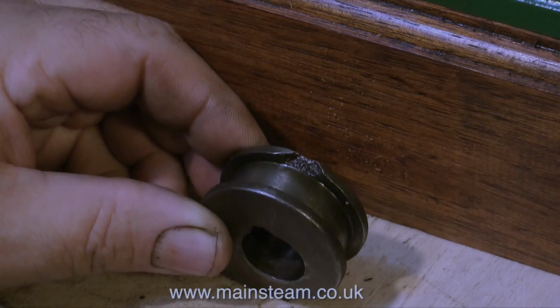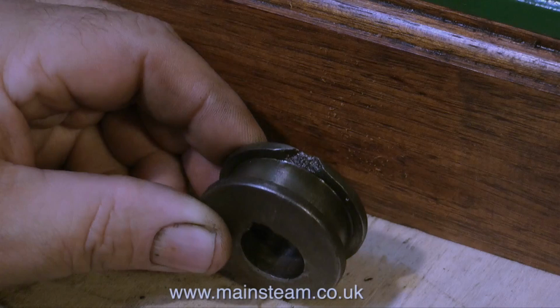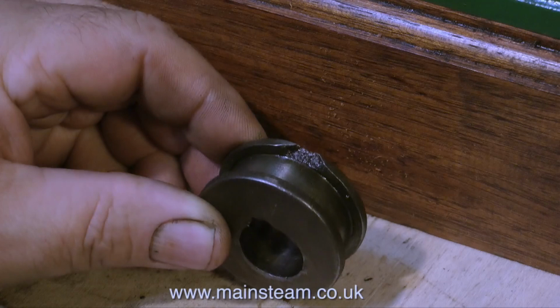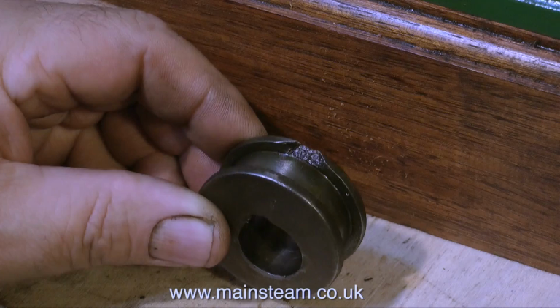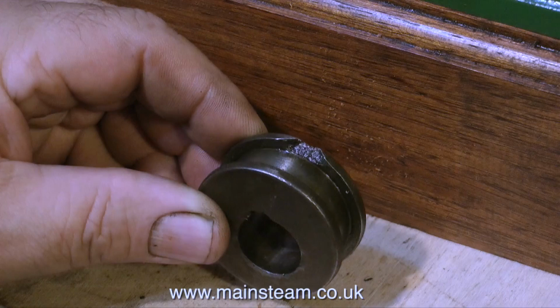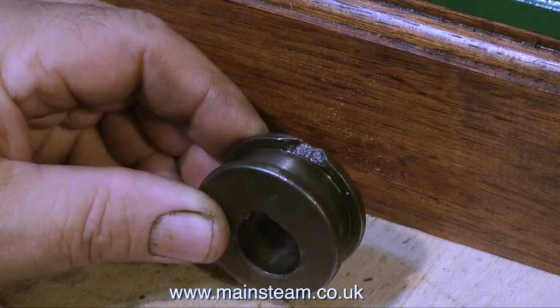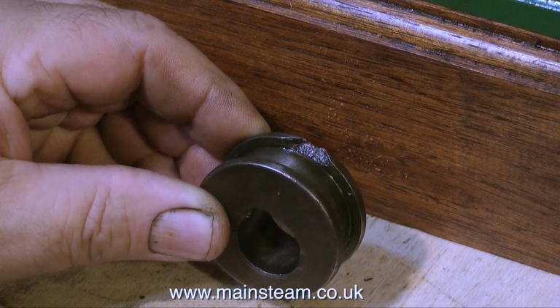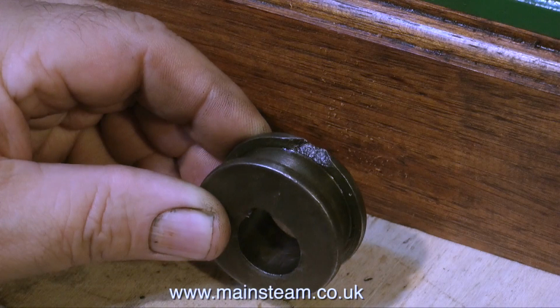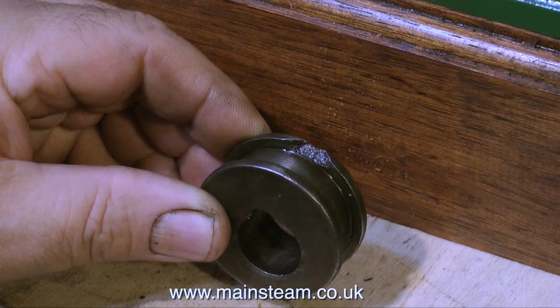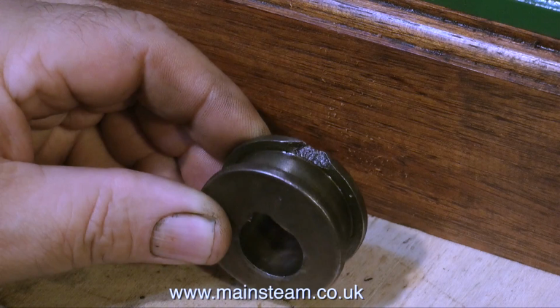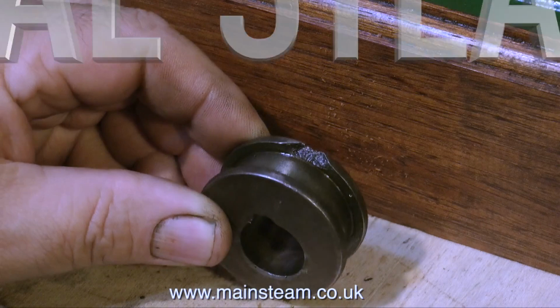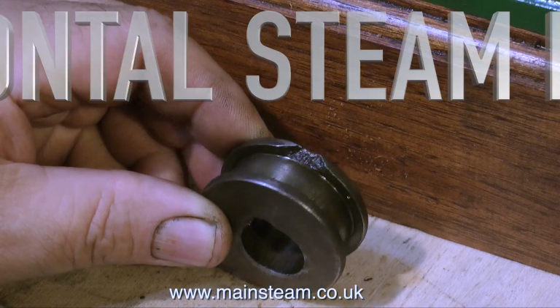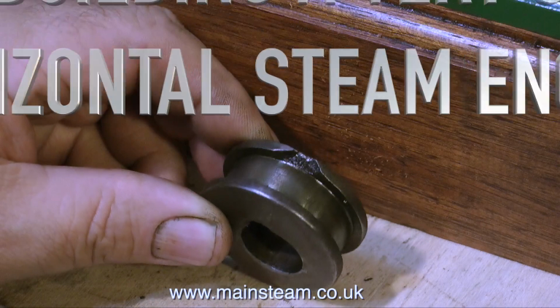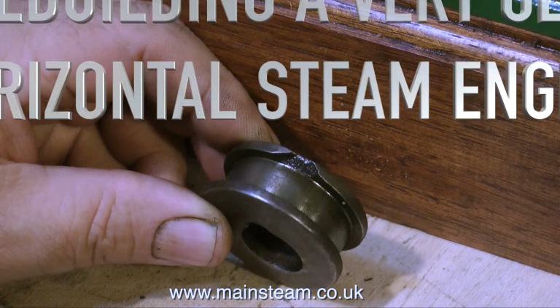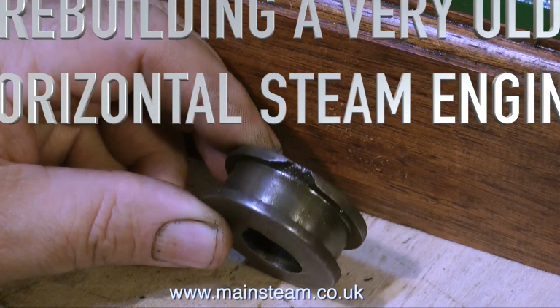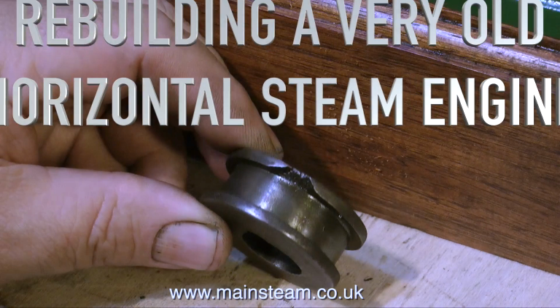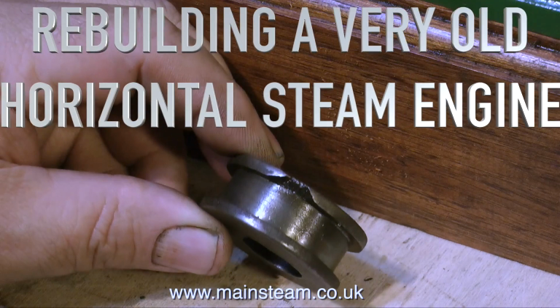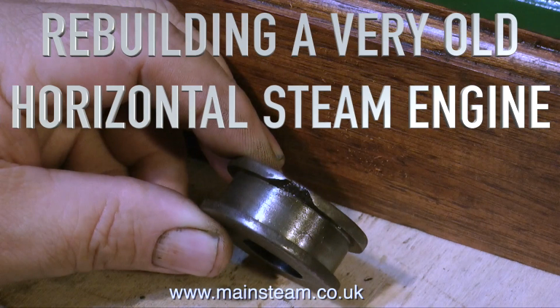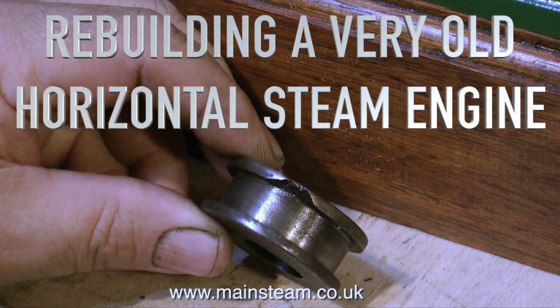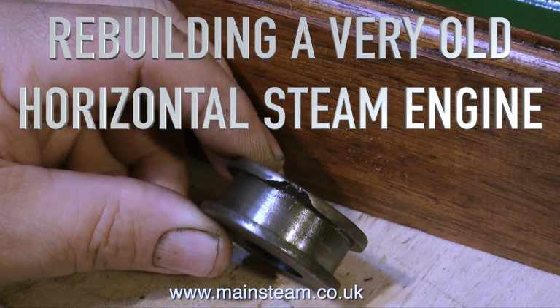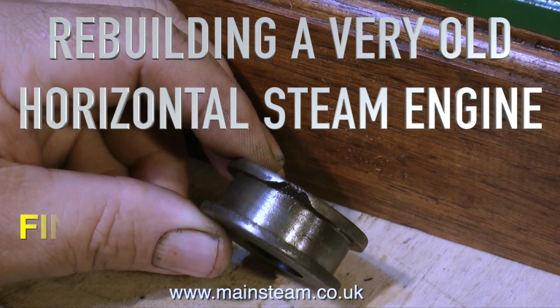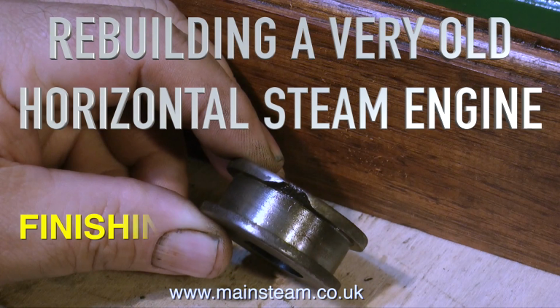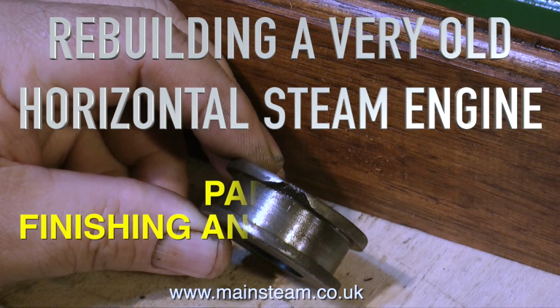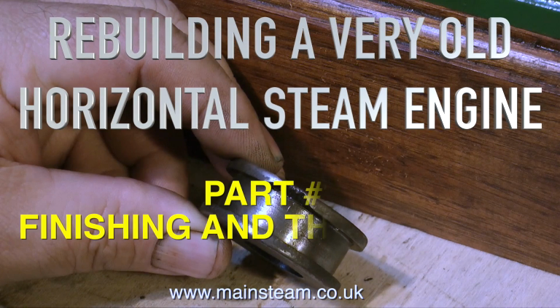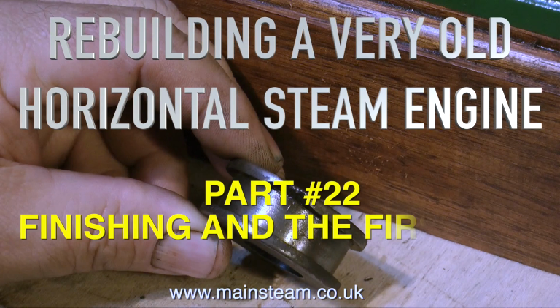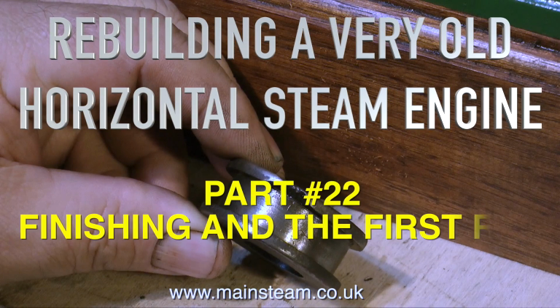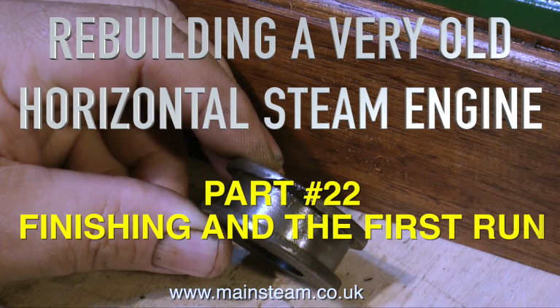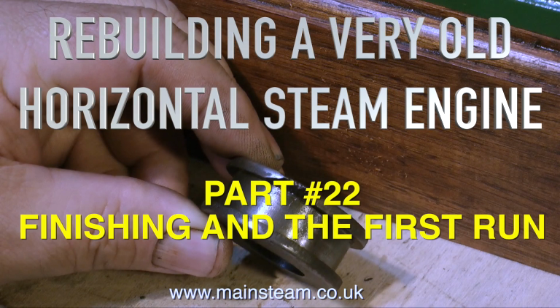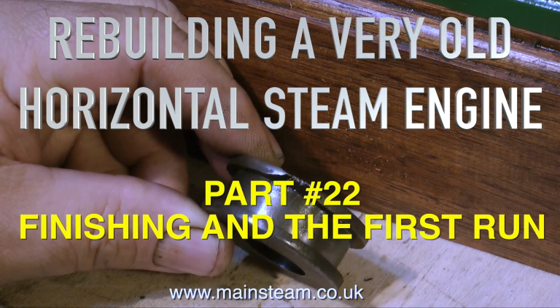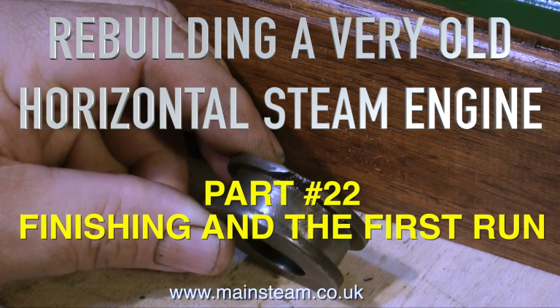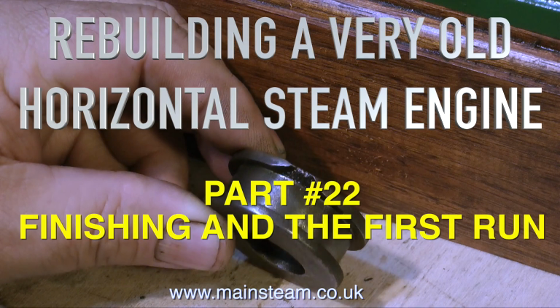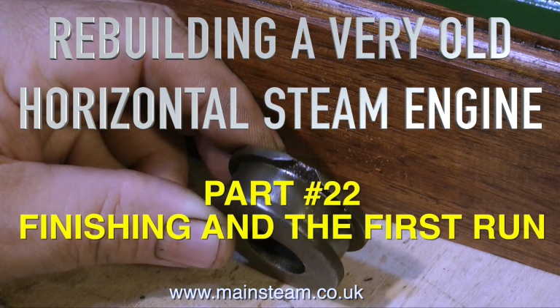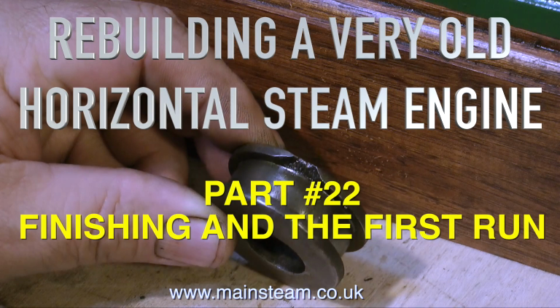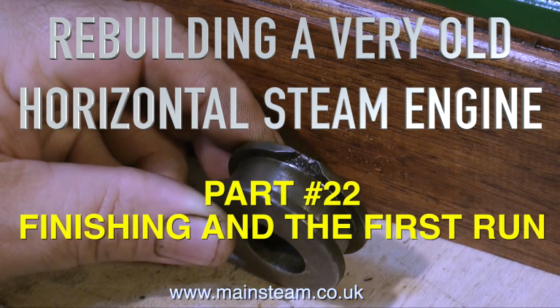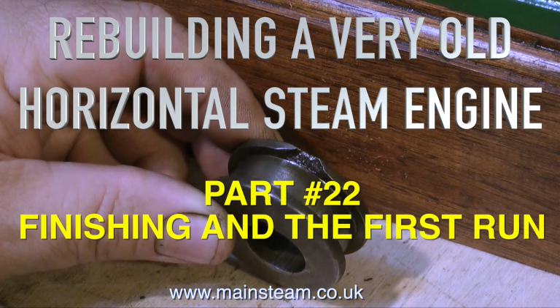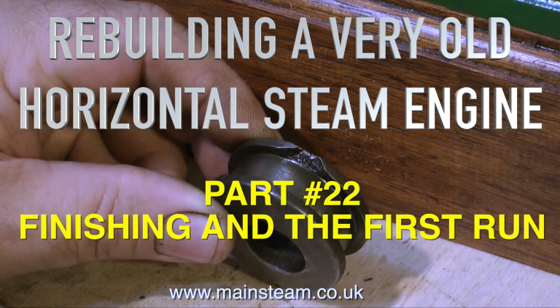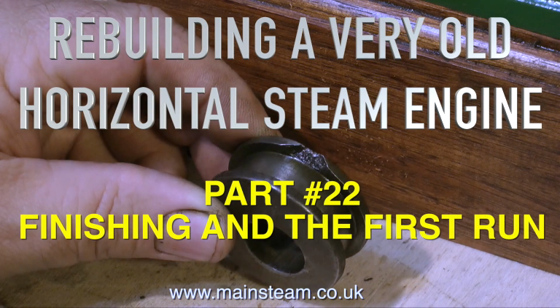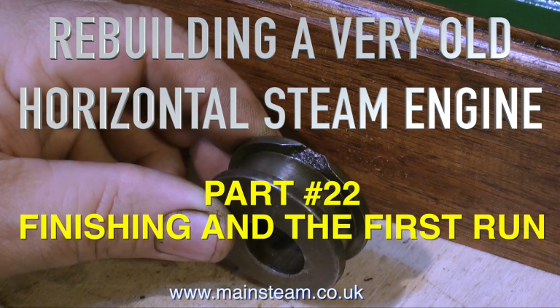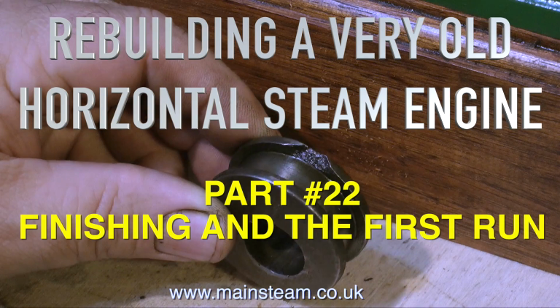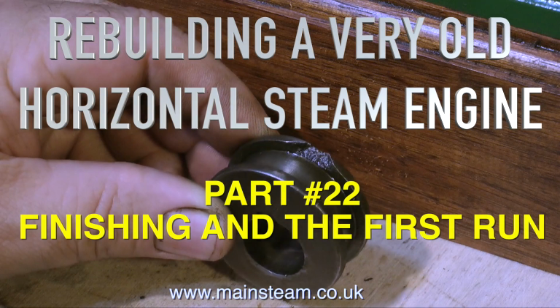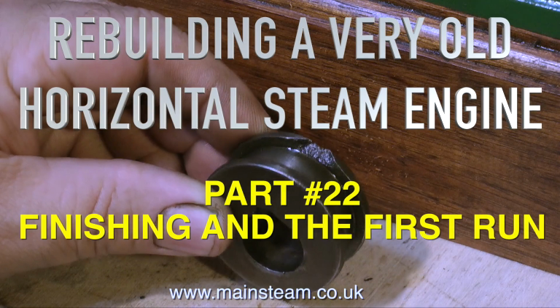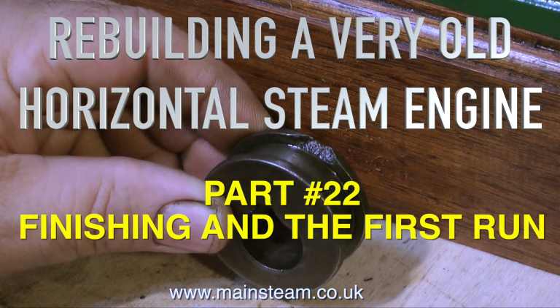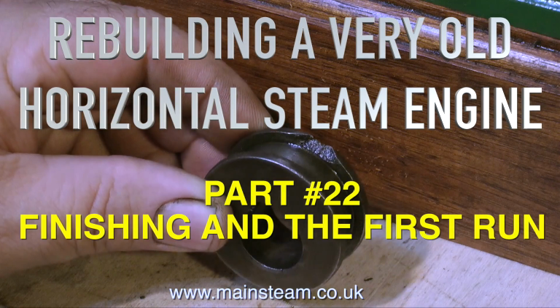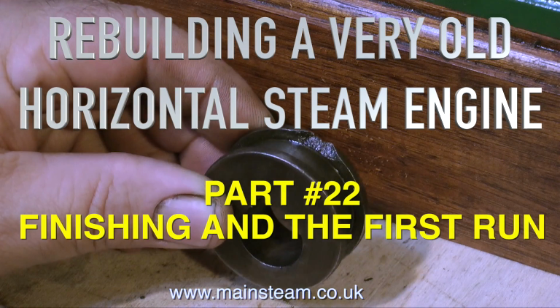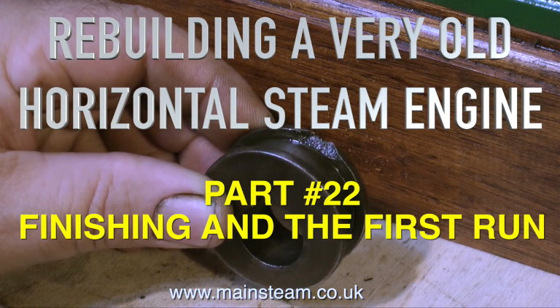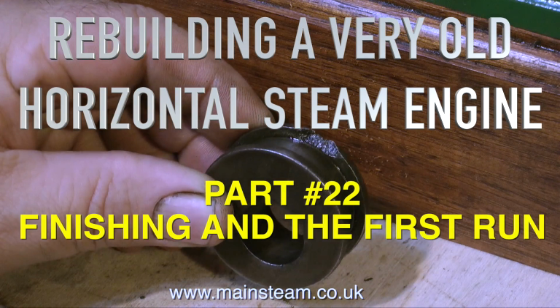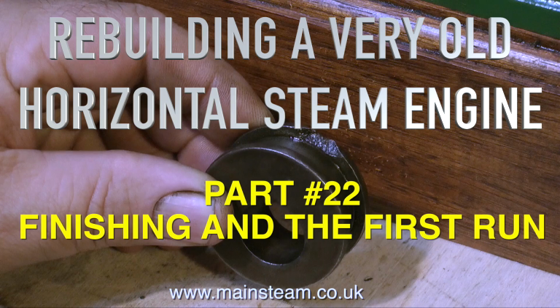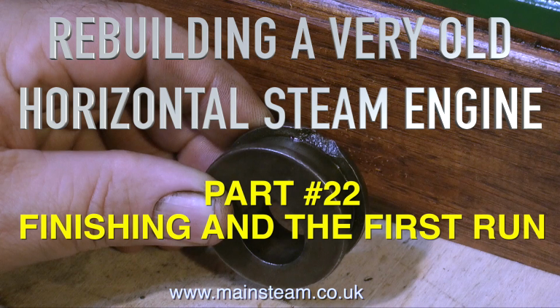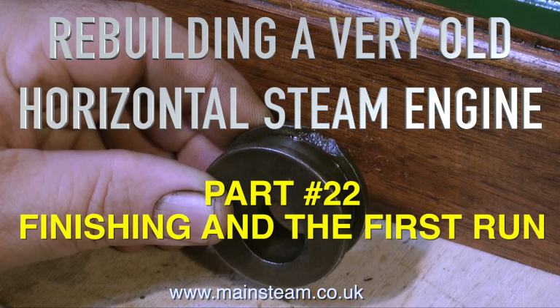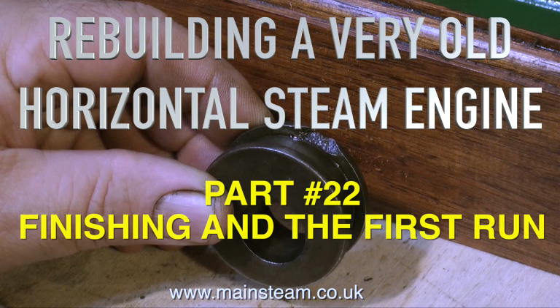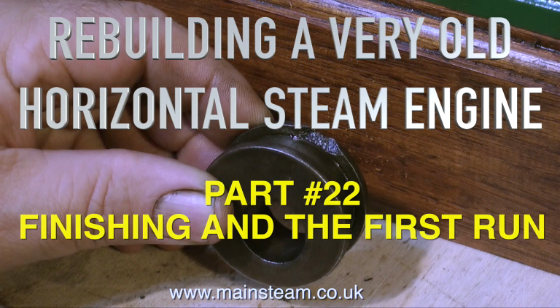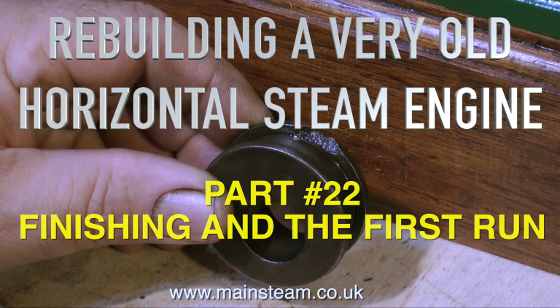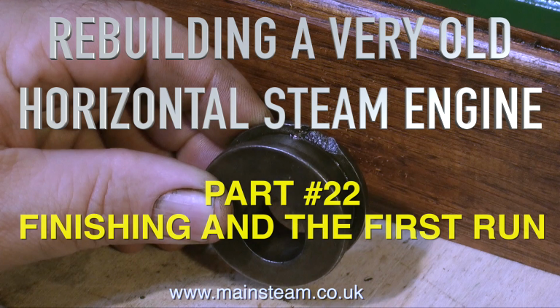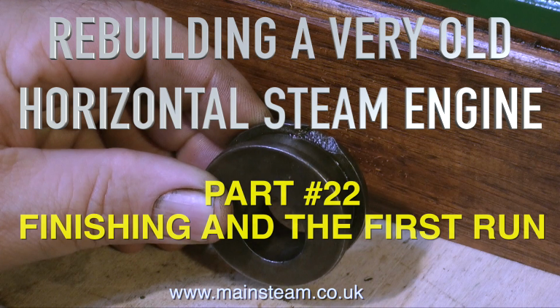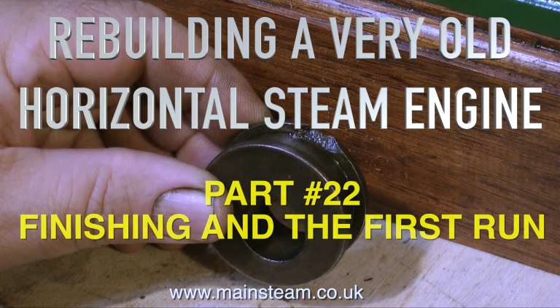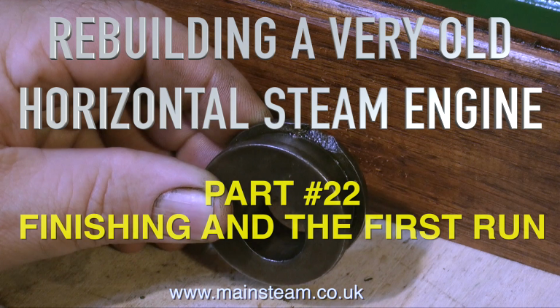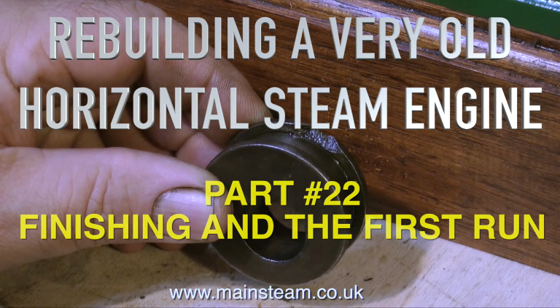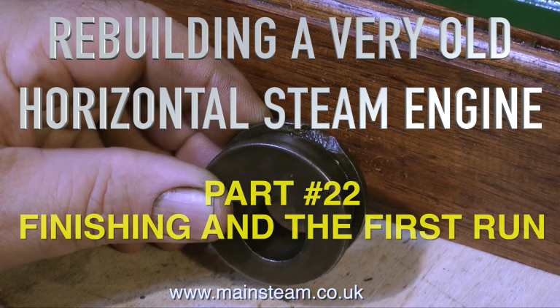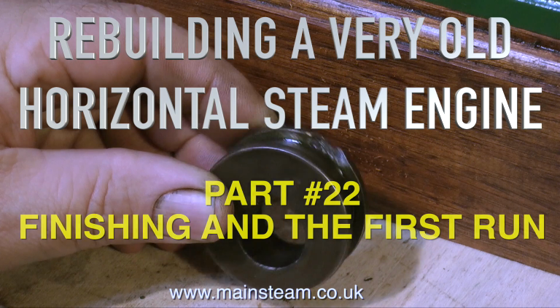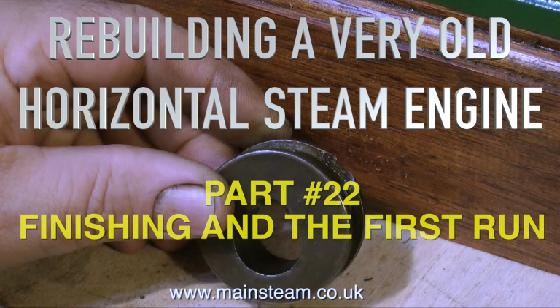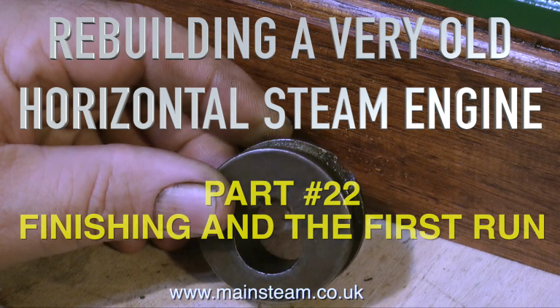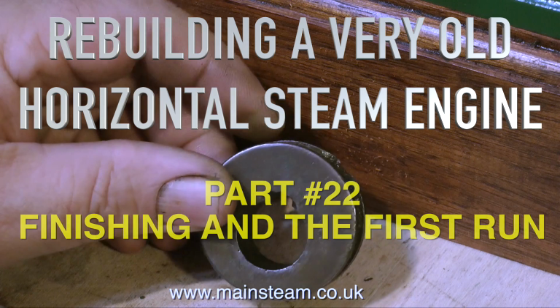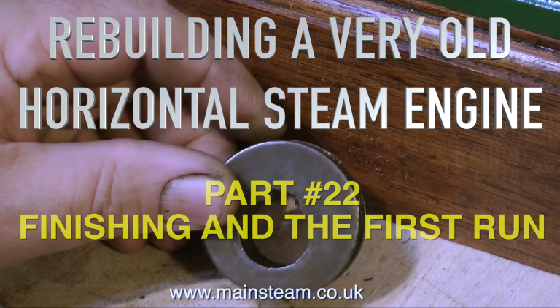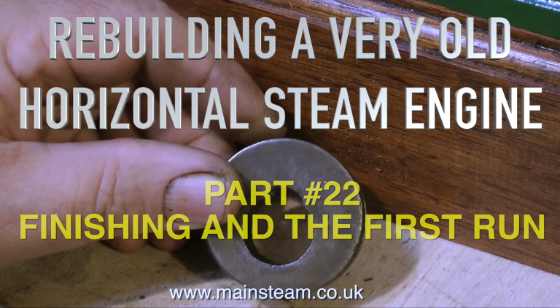Welcome to part 22 of rebuilding a very old horizontal steam engine. This is finishing and the first run.